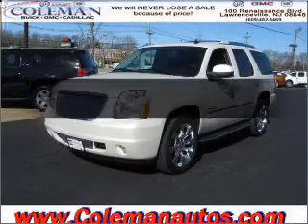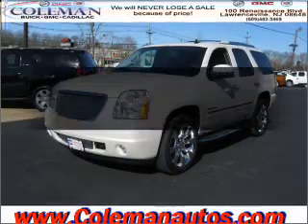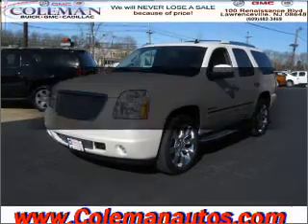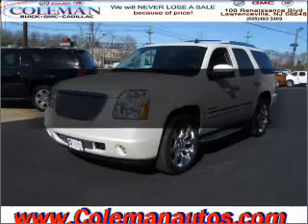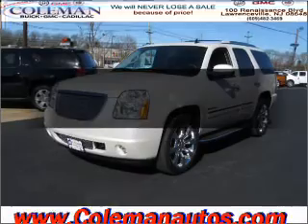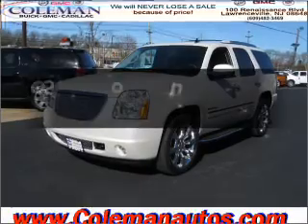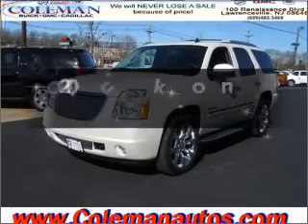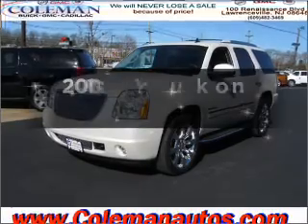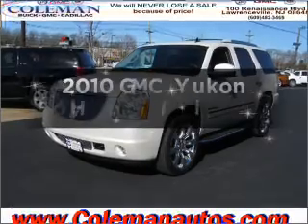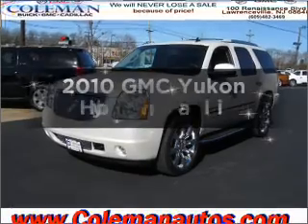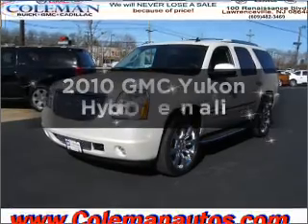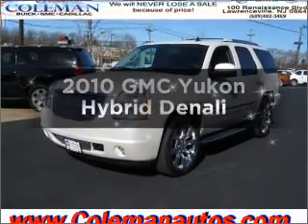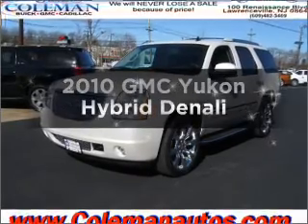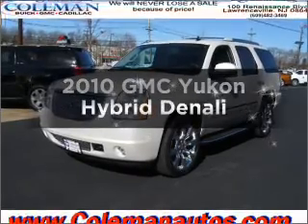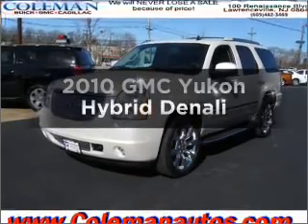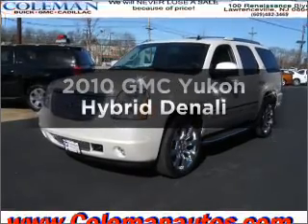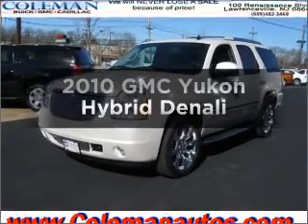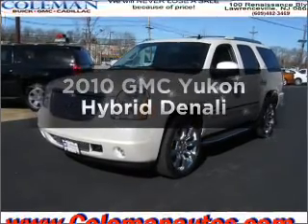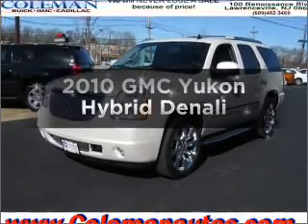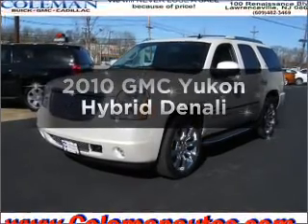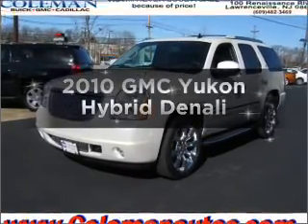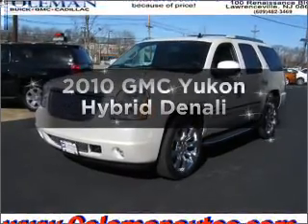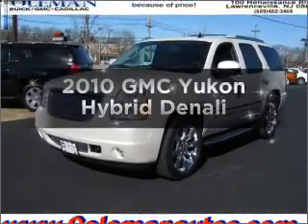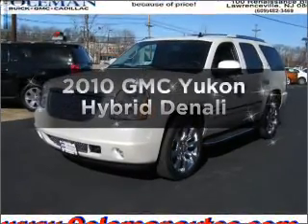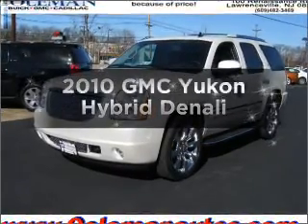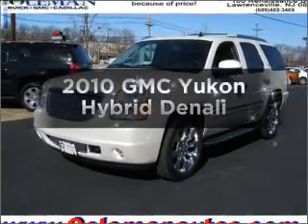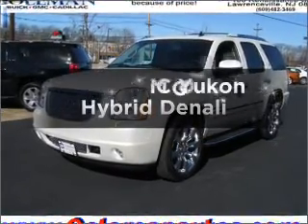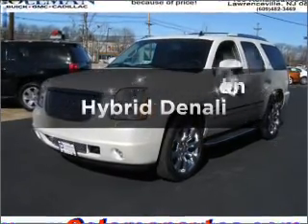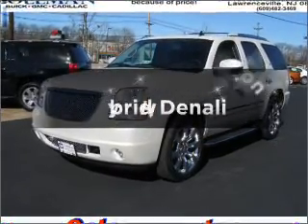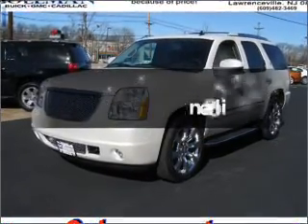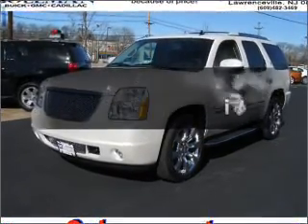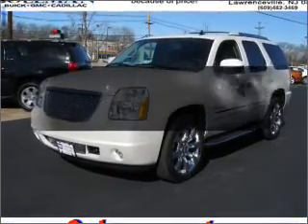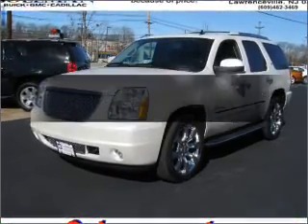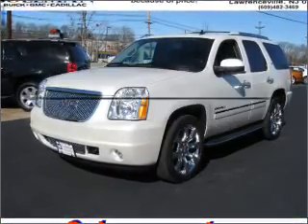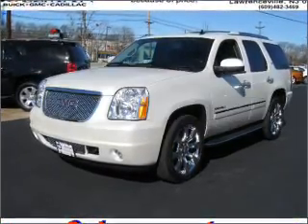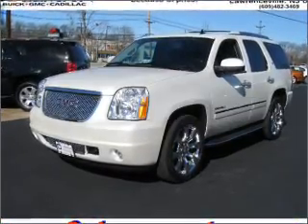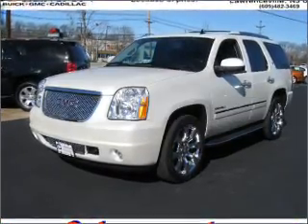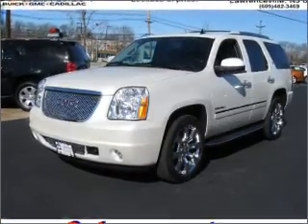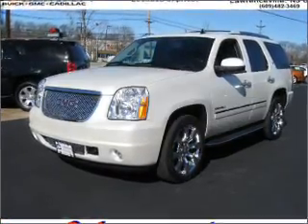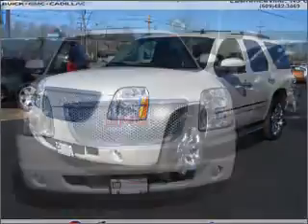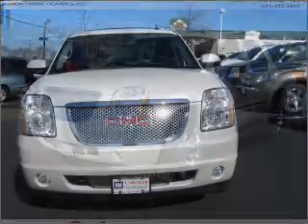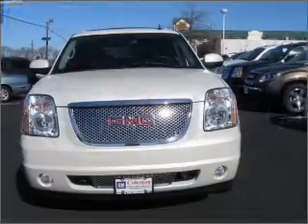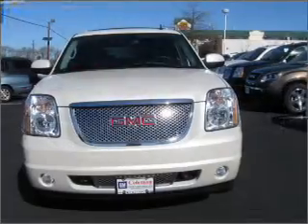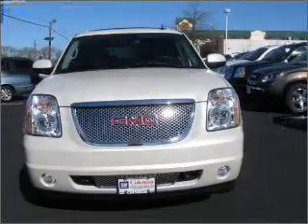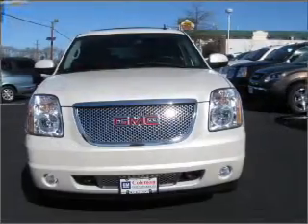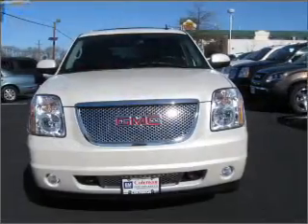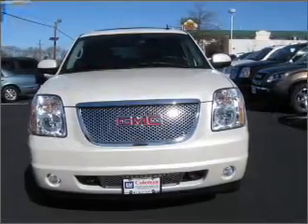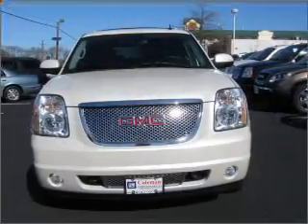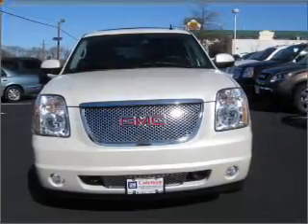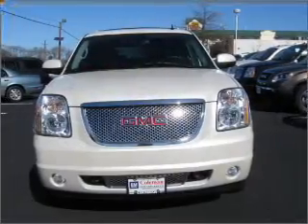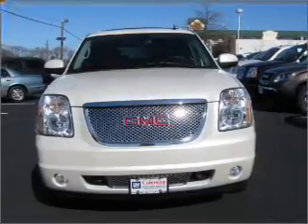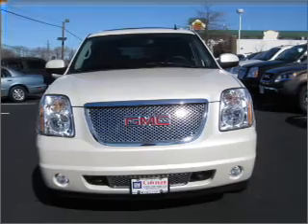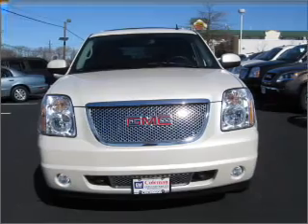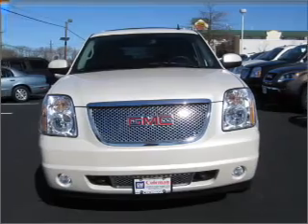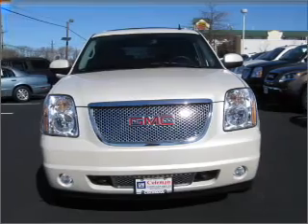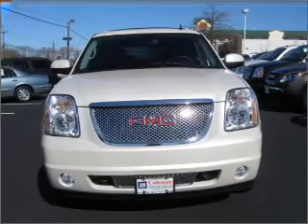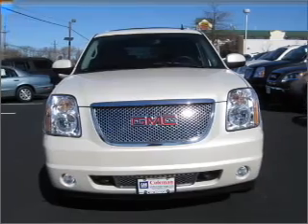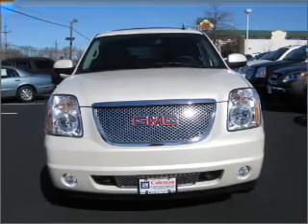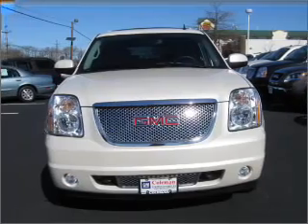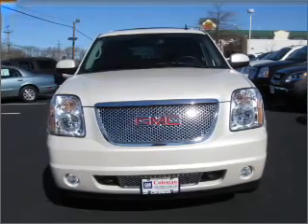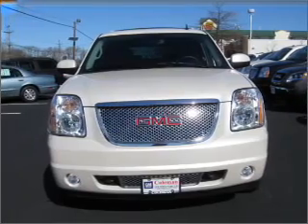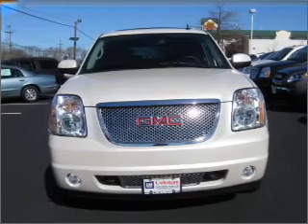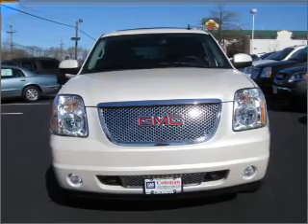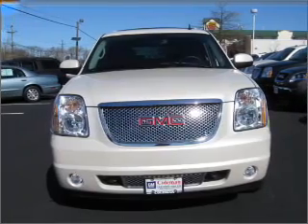Get noticed in this 2010 GMC Yukon. Travel the roads in style and comfort in this great vehicle.